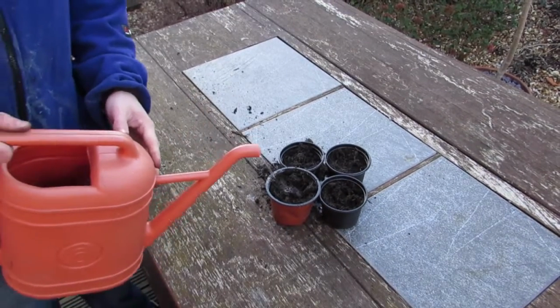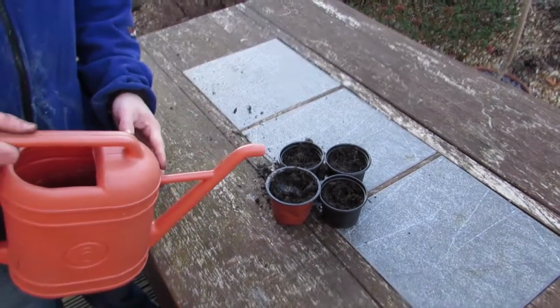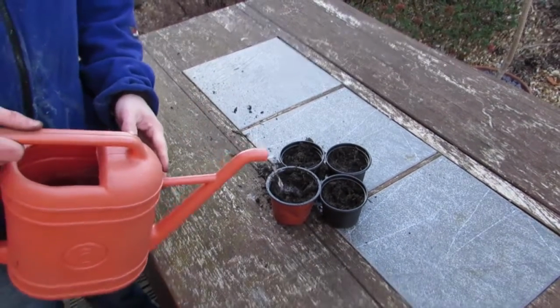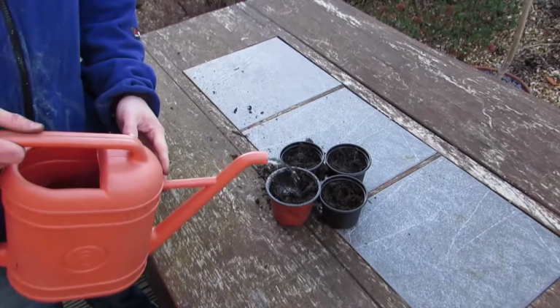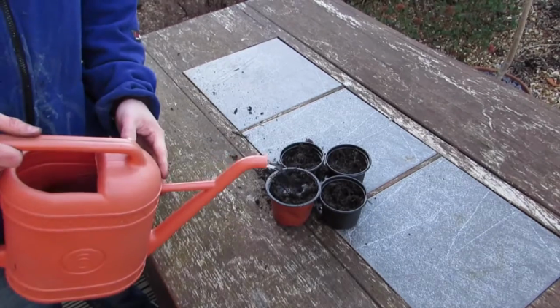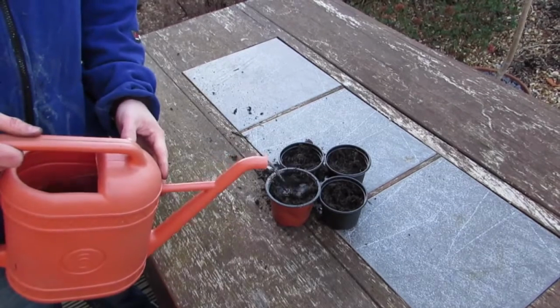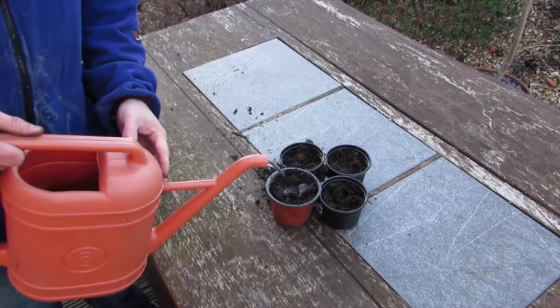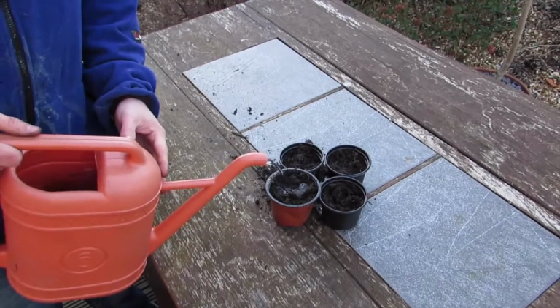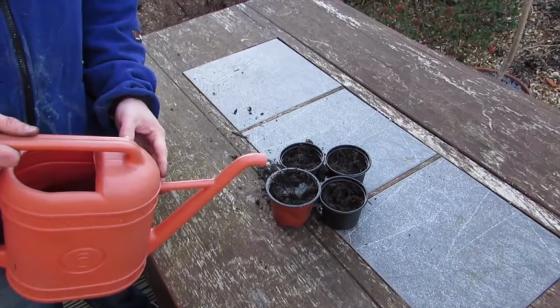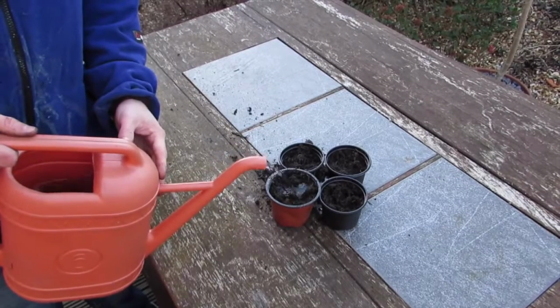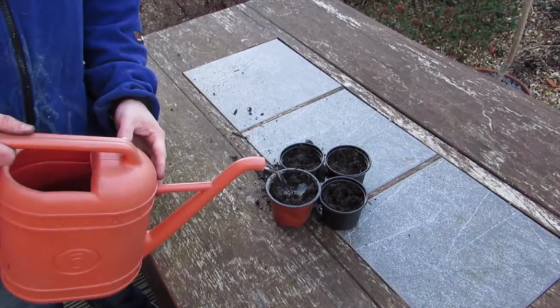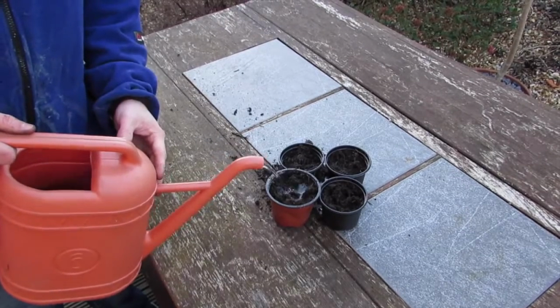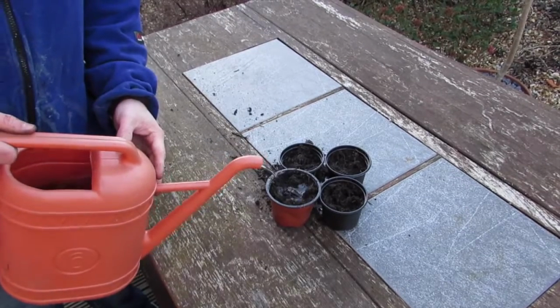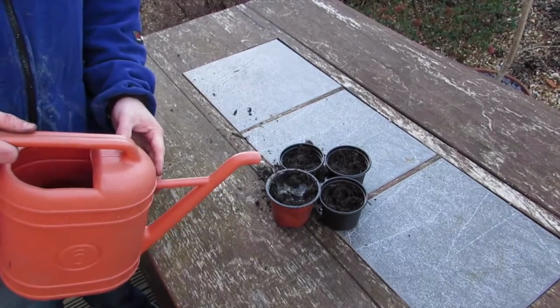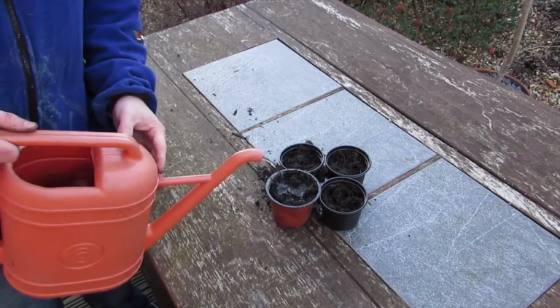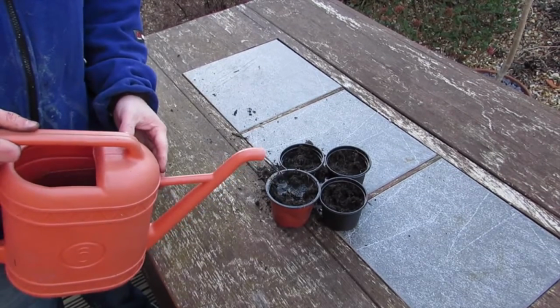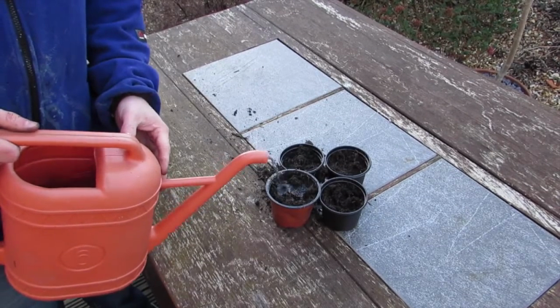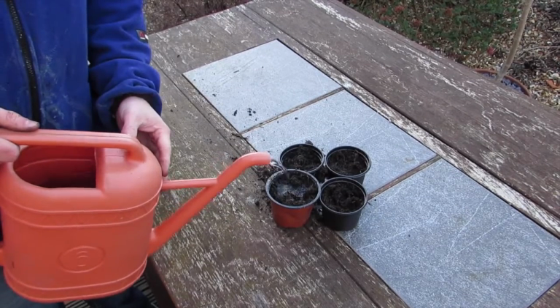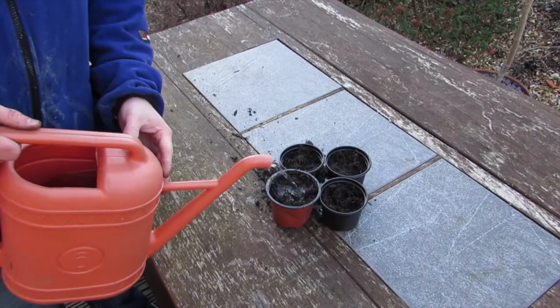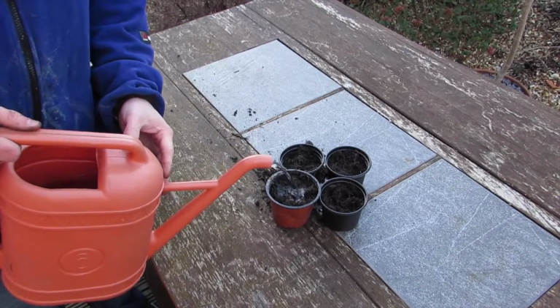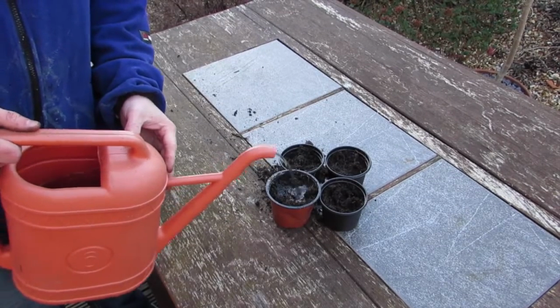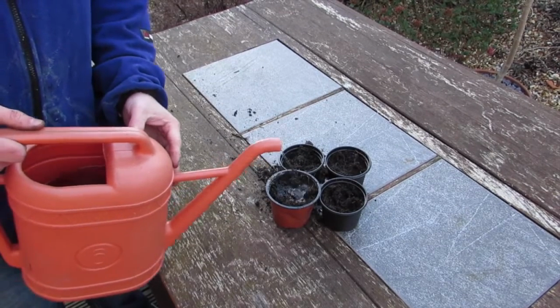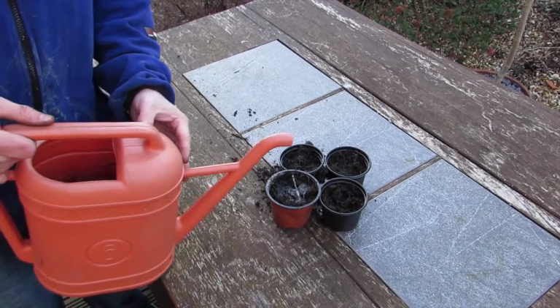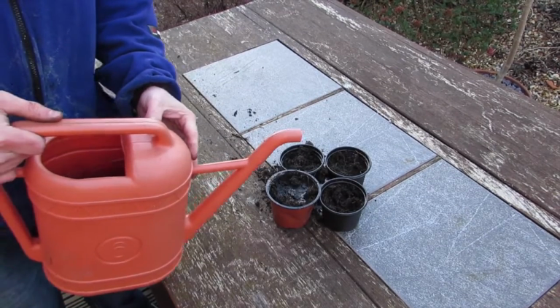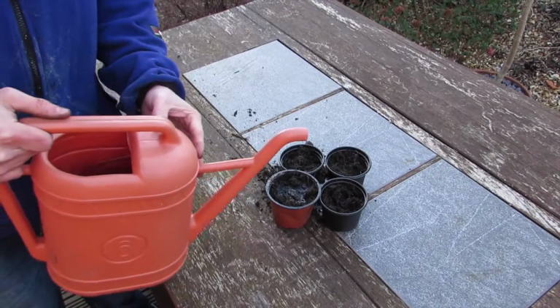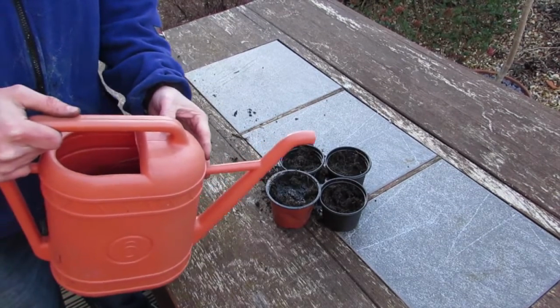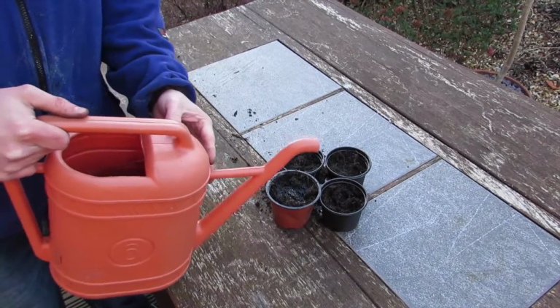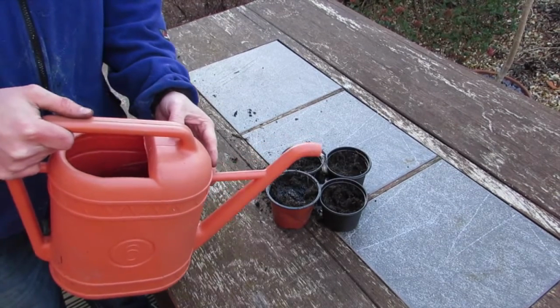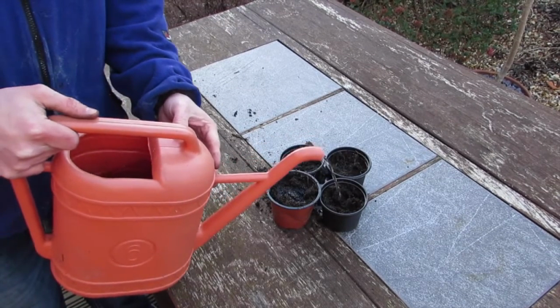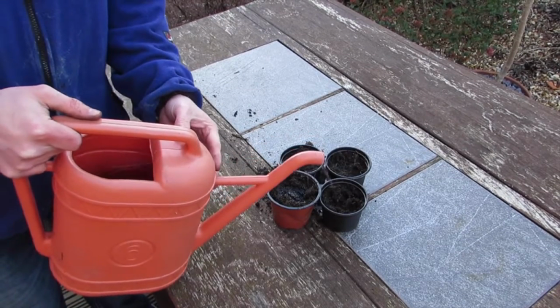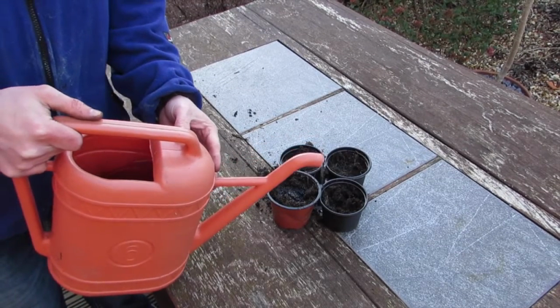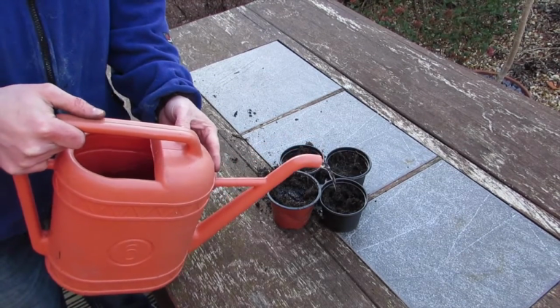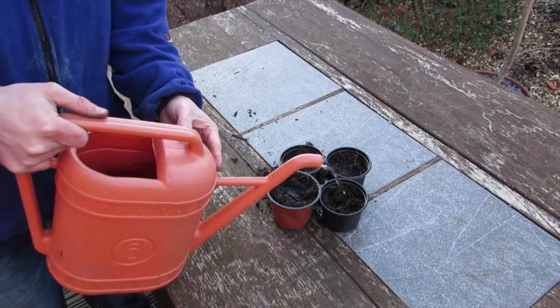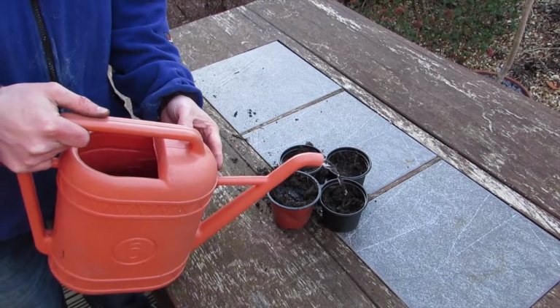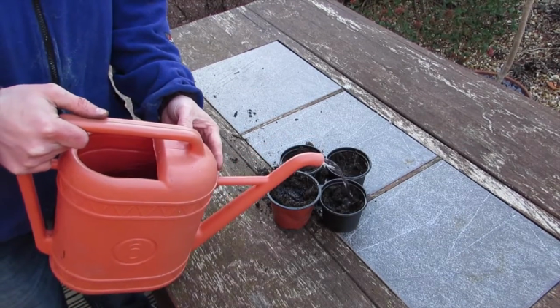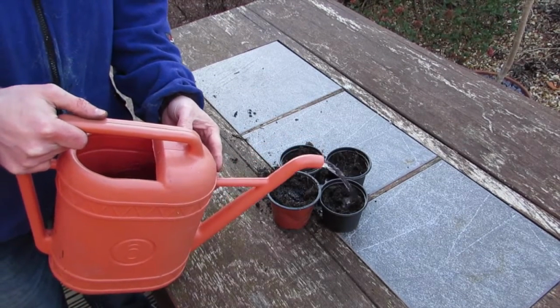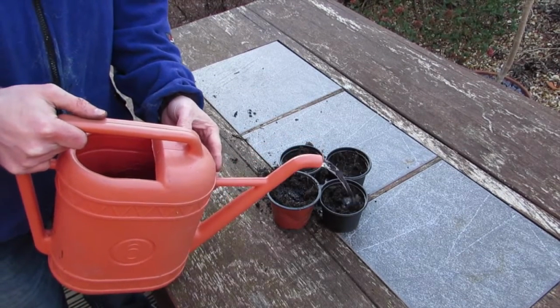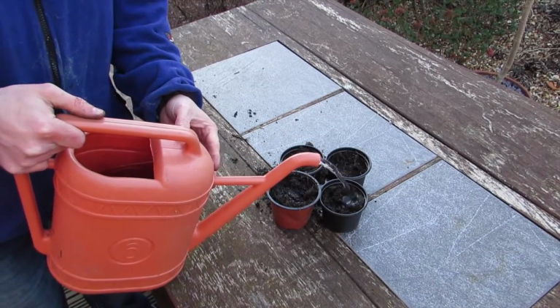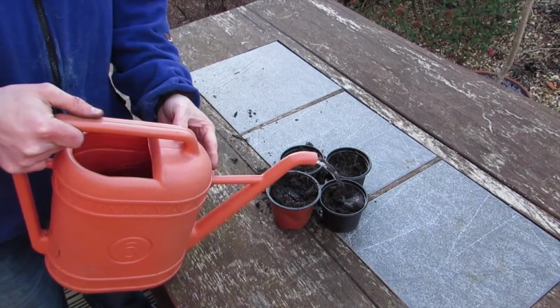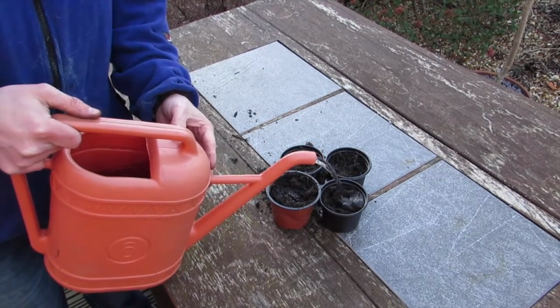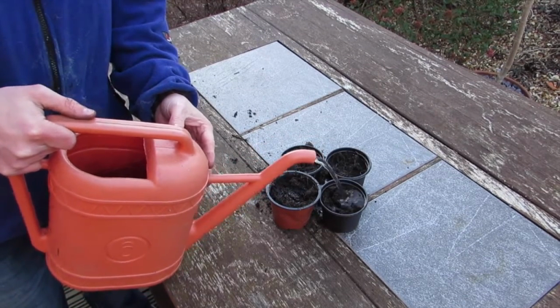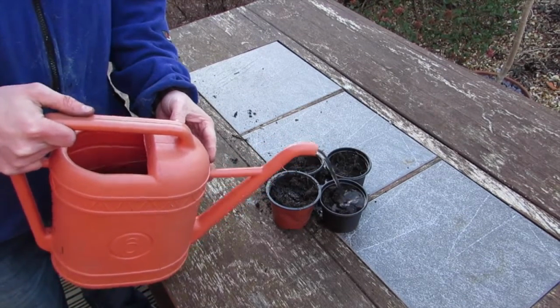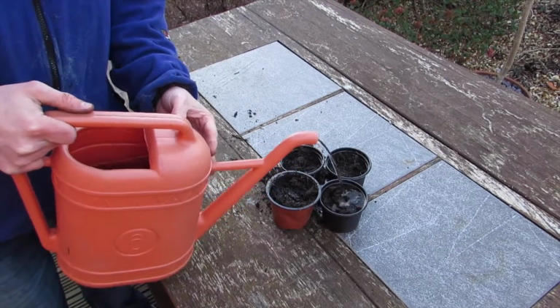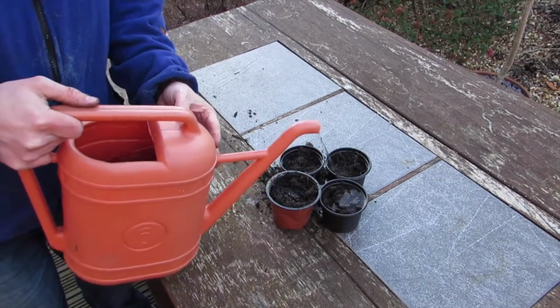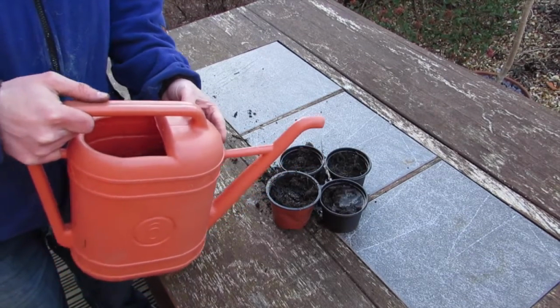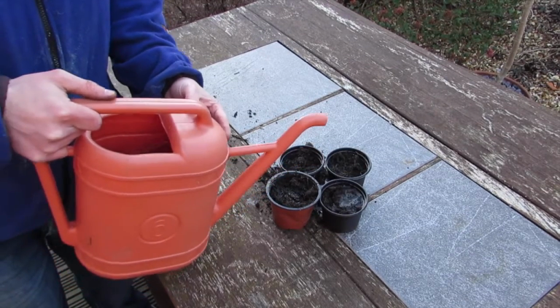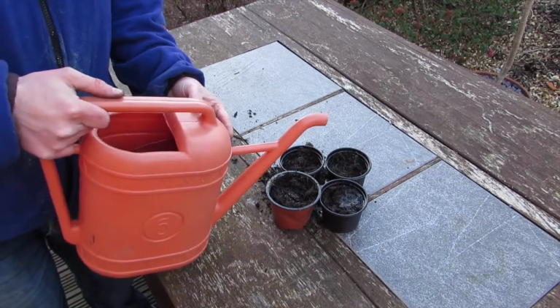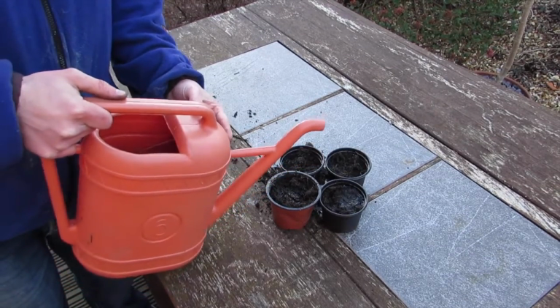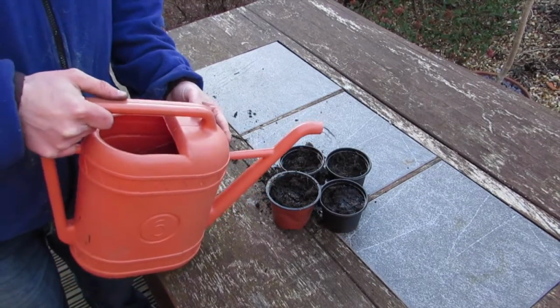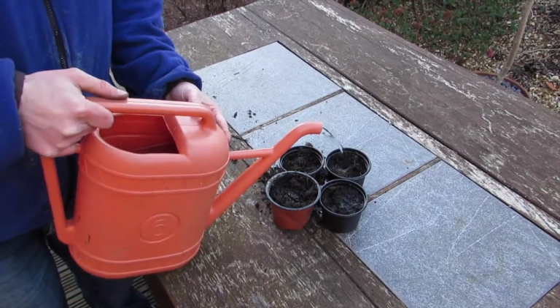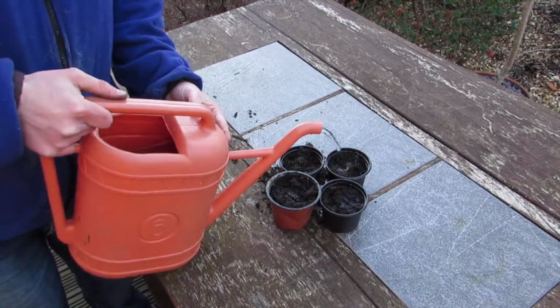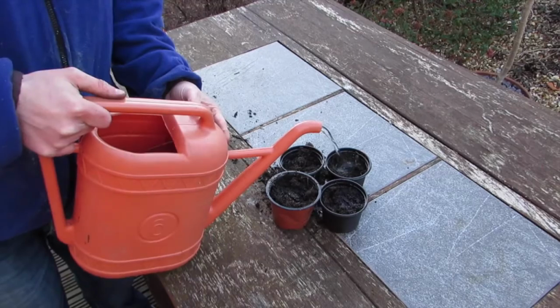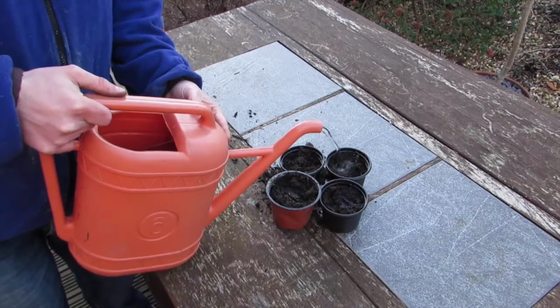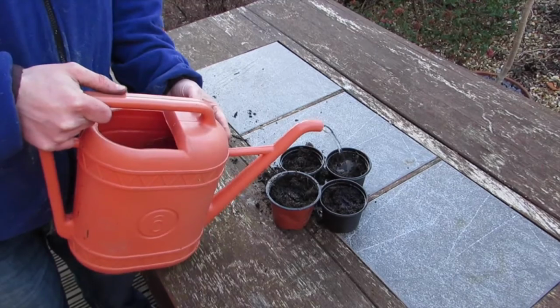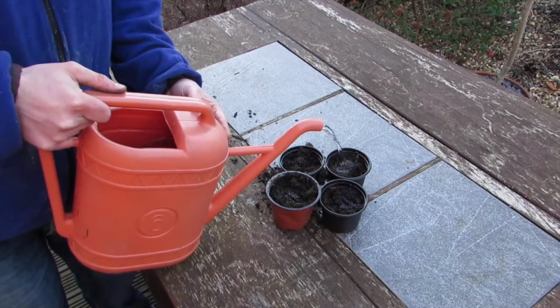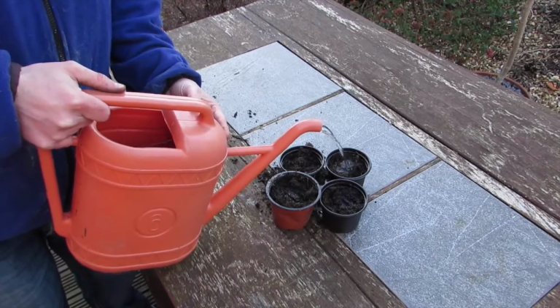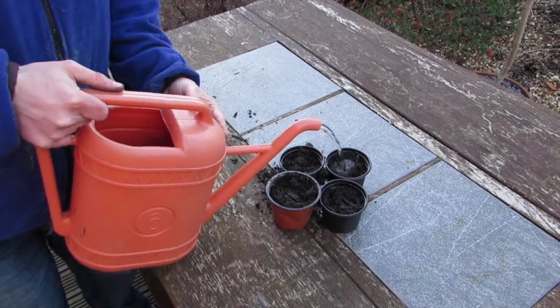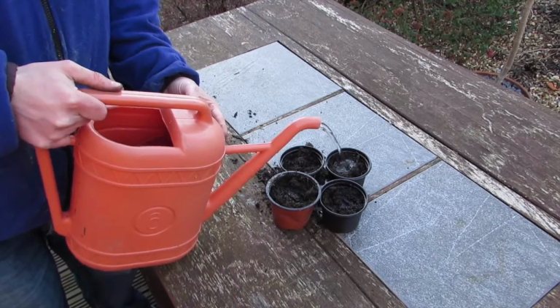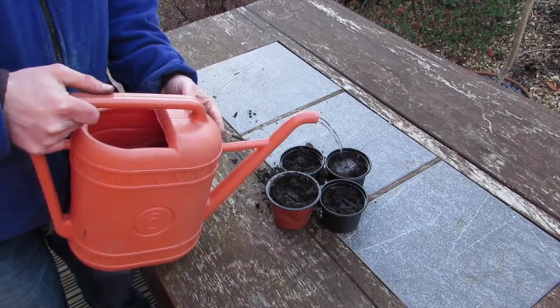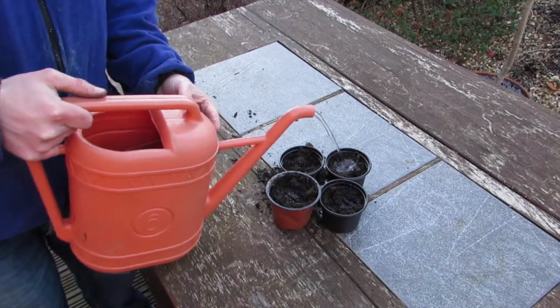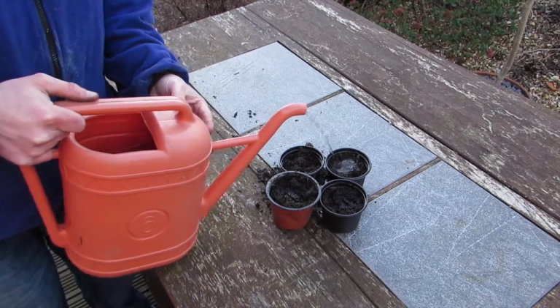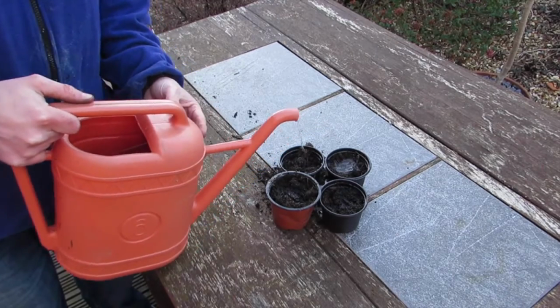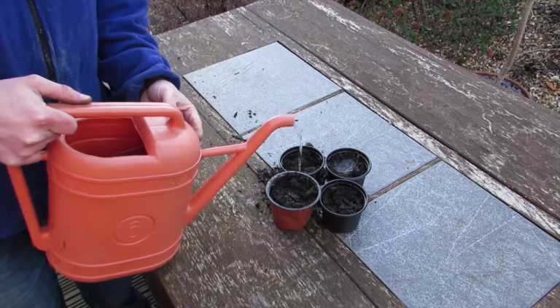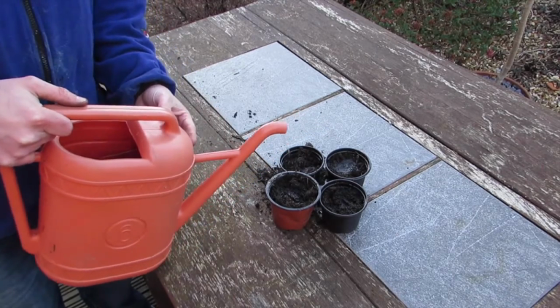I'm also going to plant some other seeds I've bought recently of another variety, so I'll be planting them in another few days next time I get a bit of time in the garden.